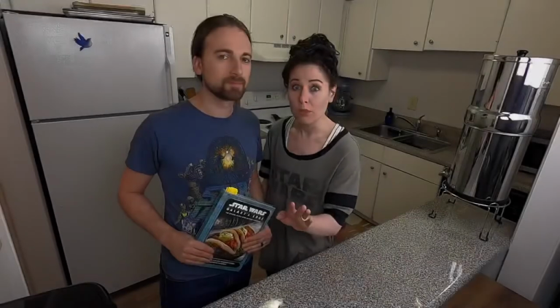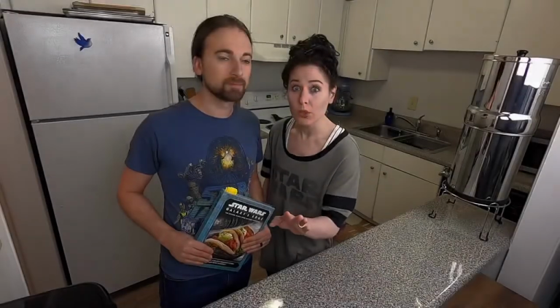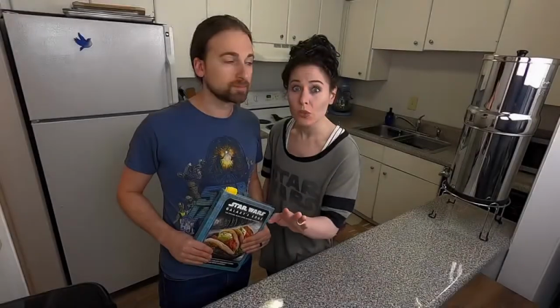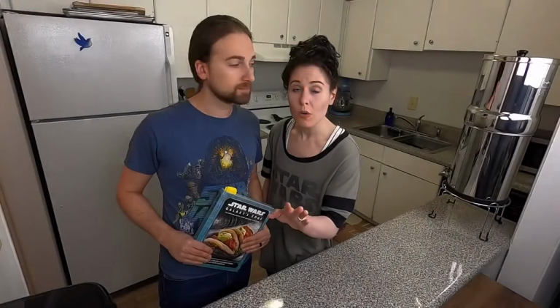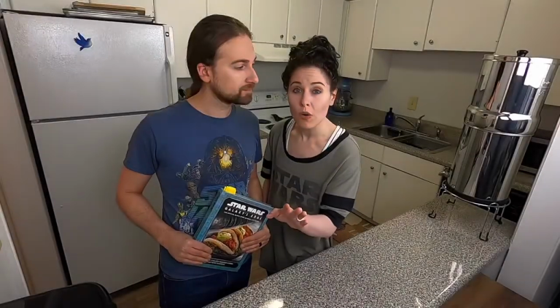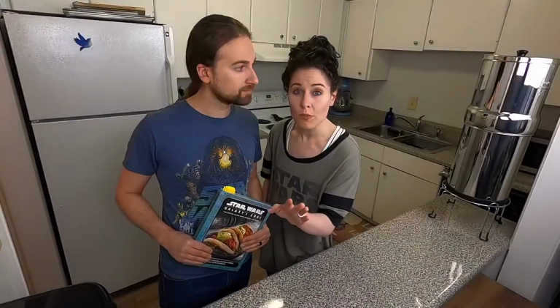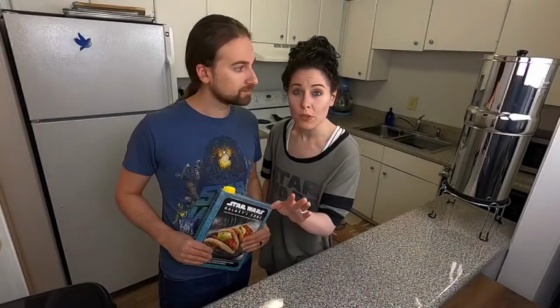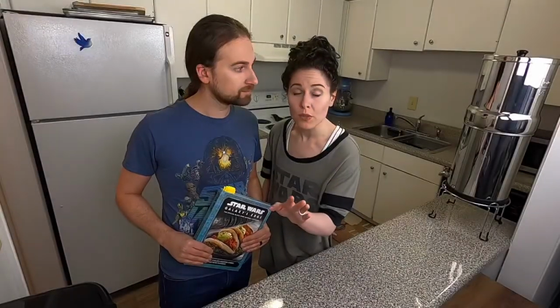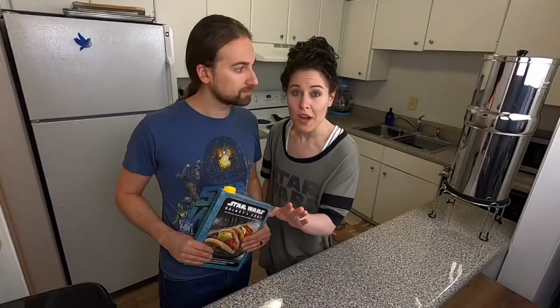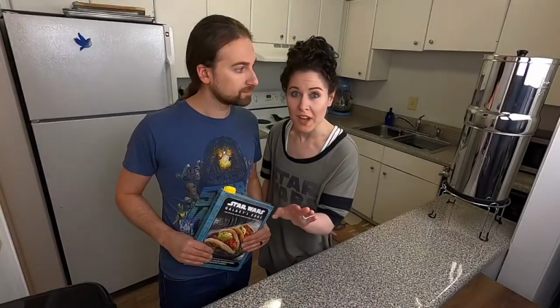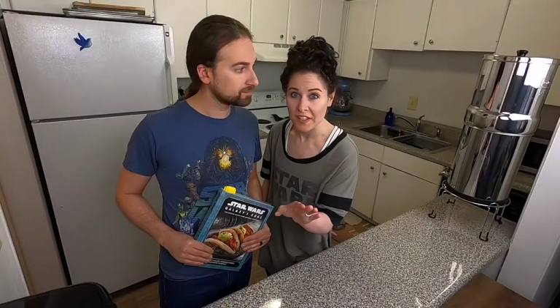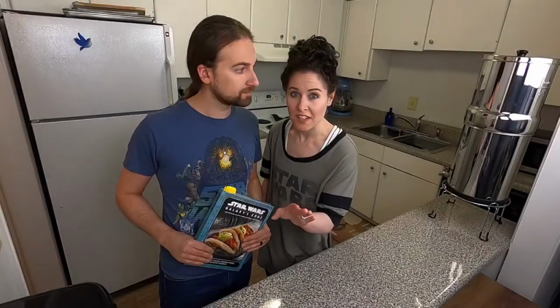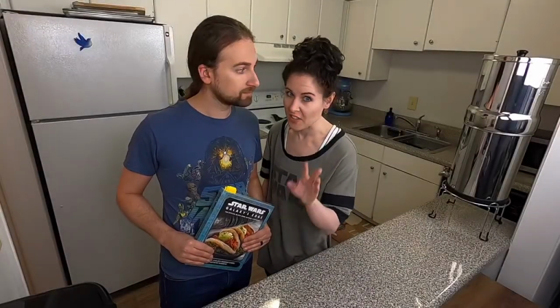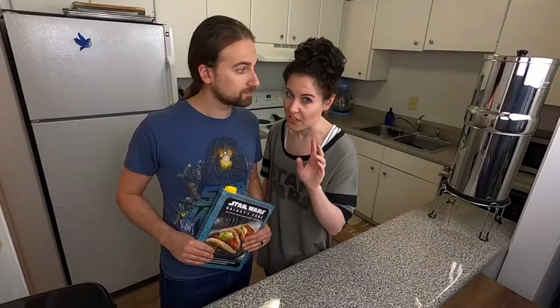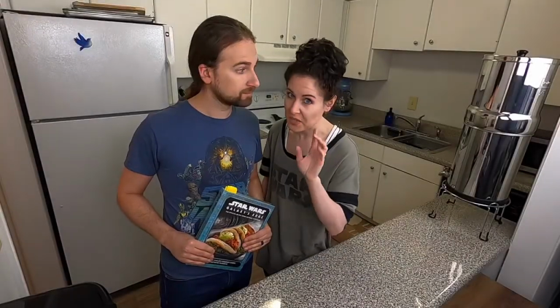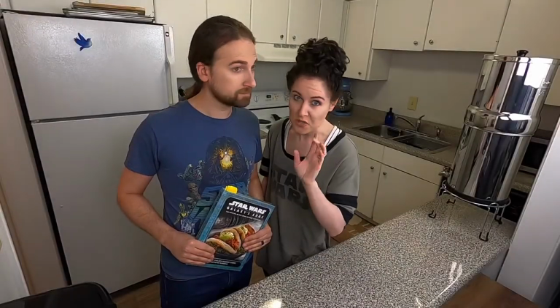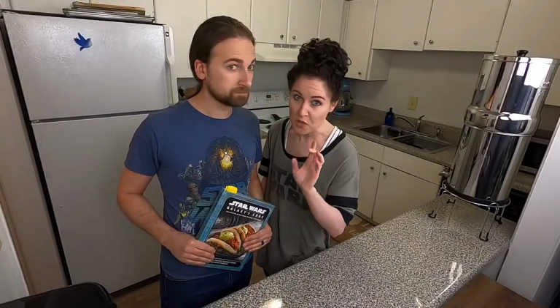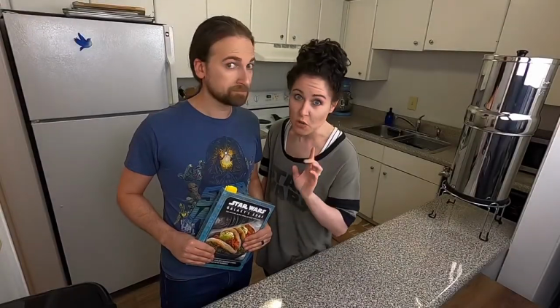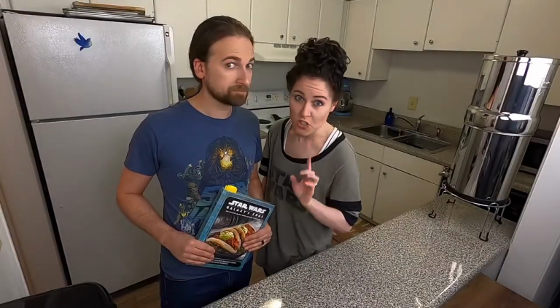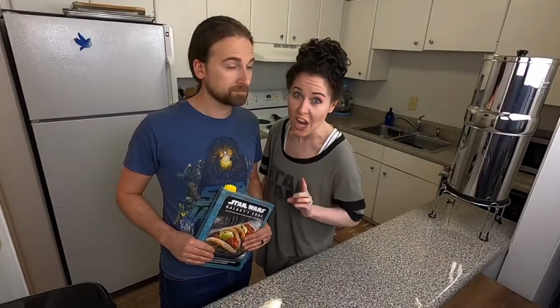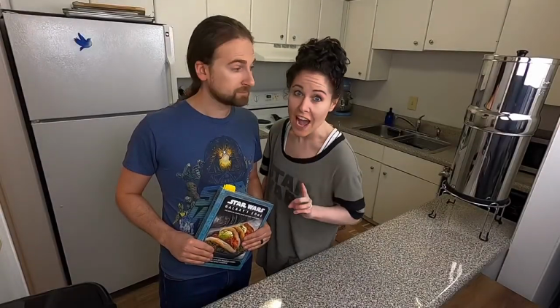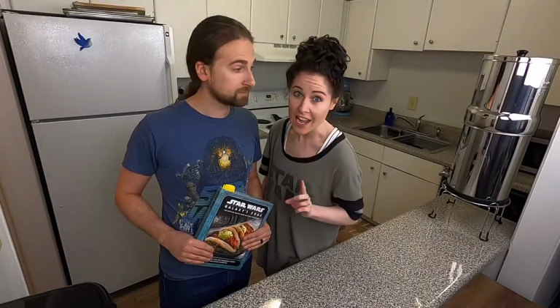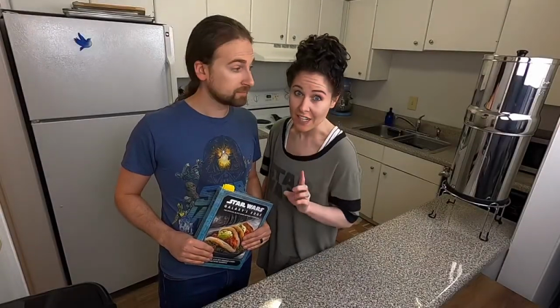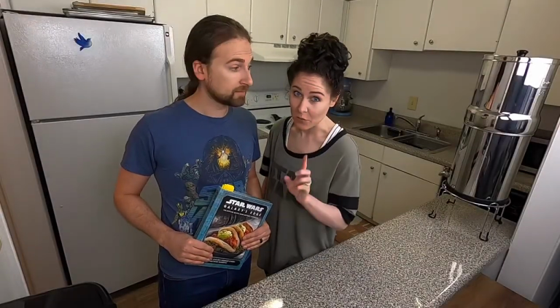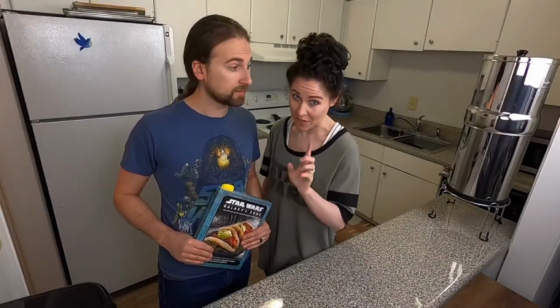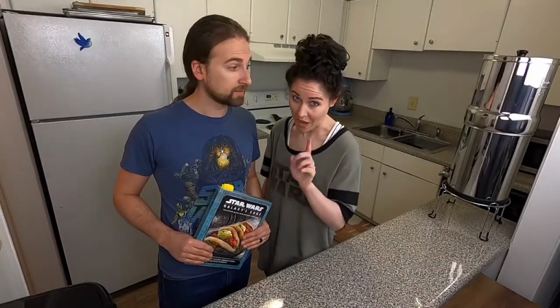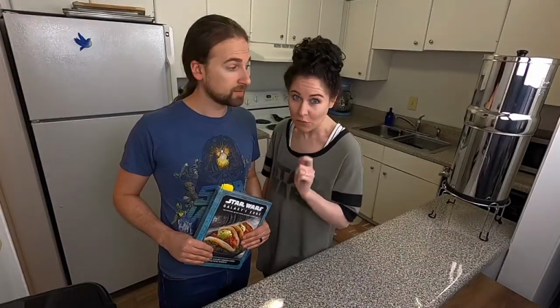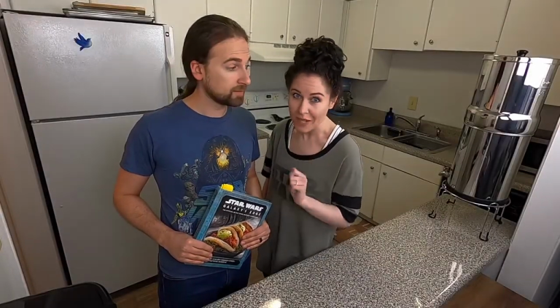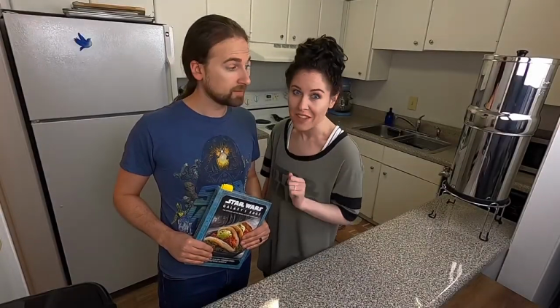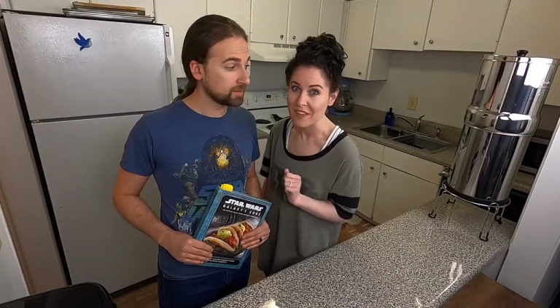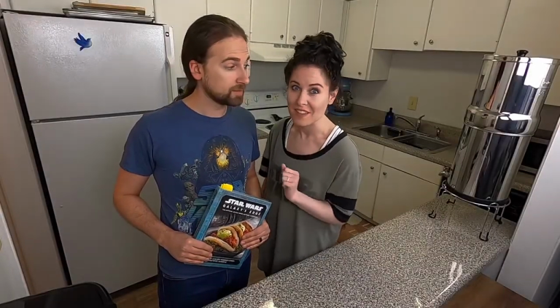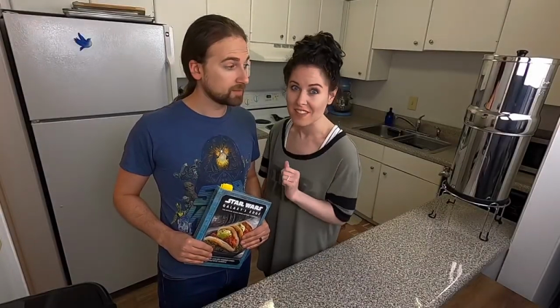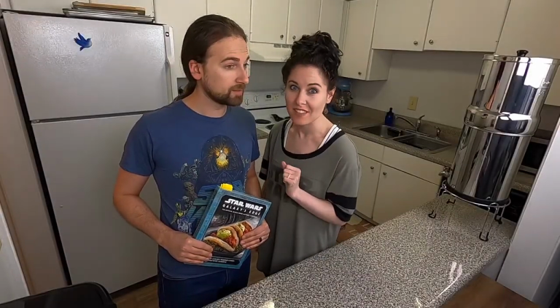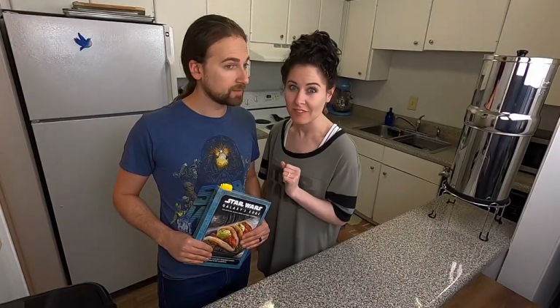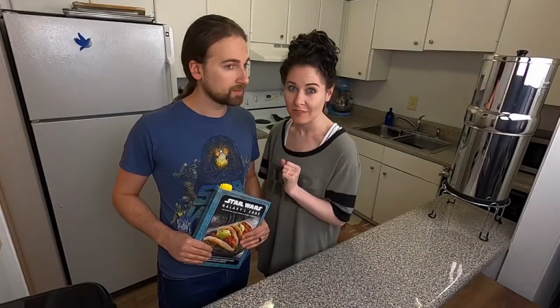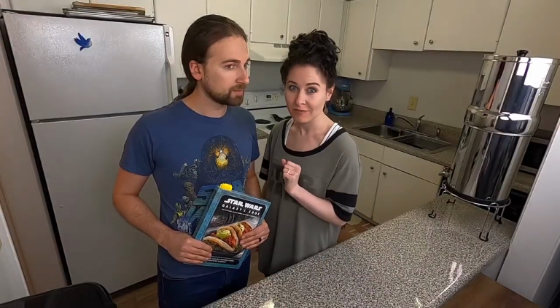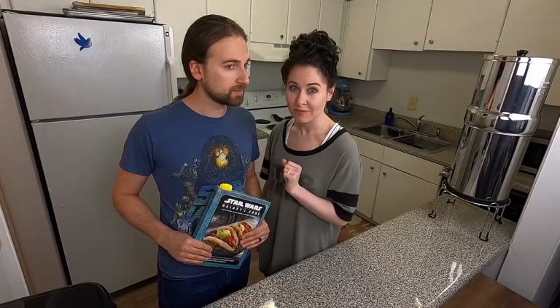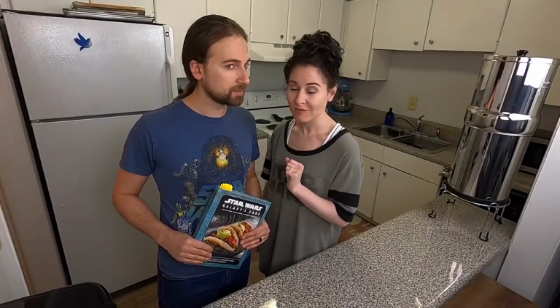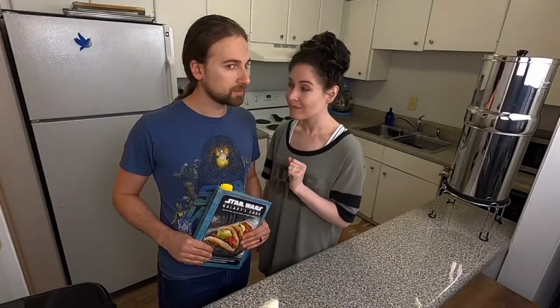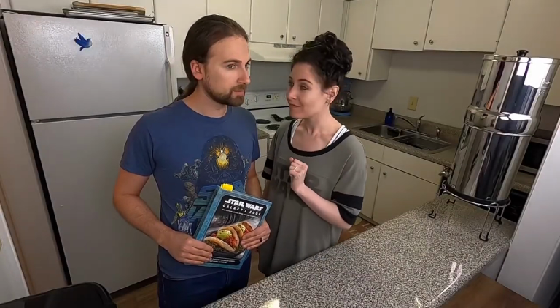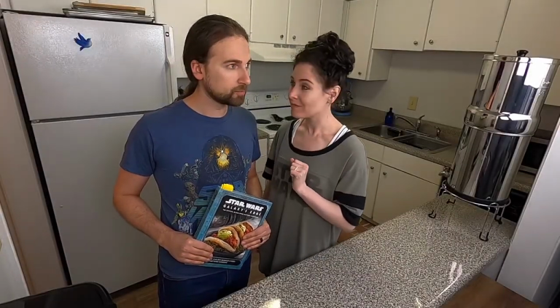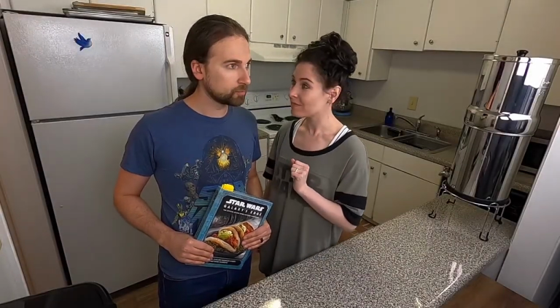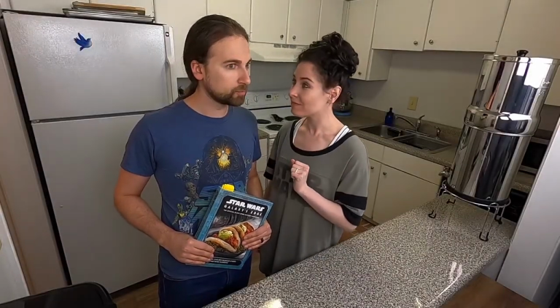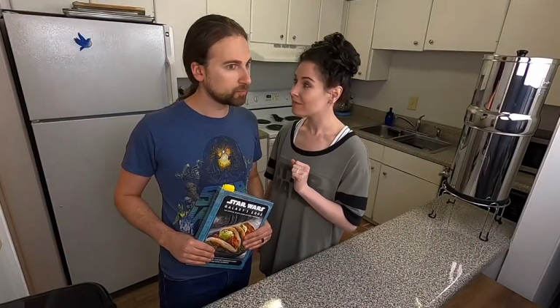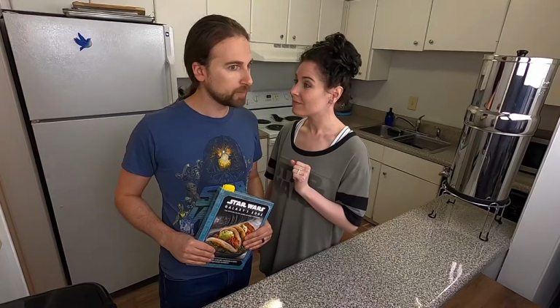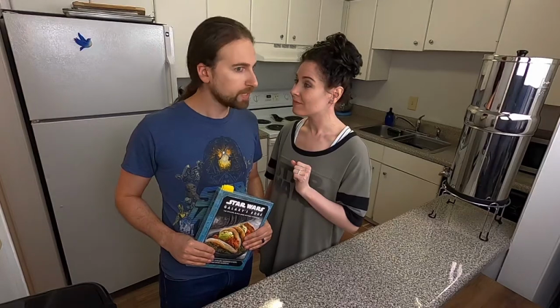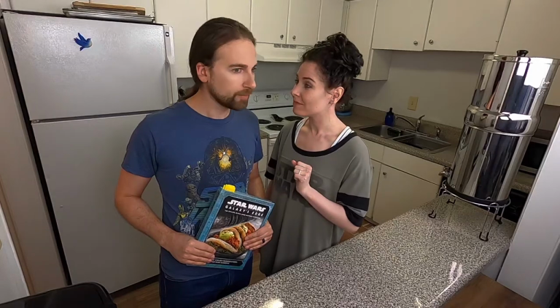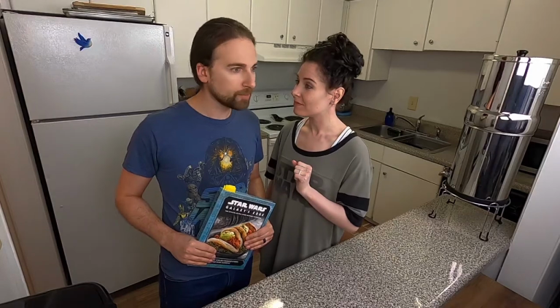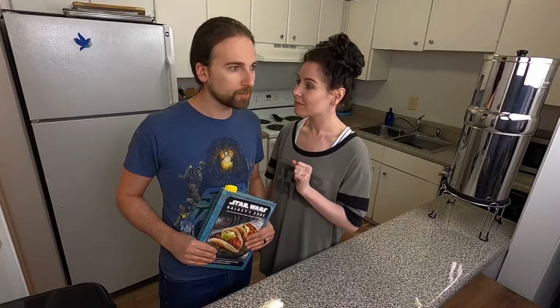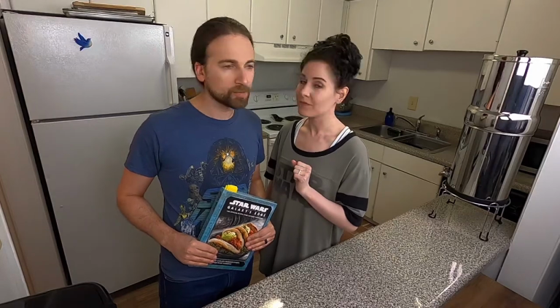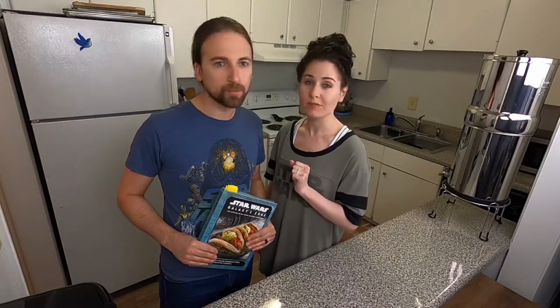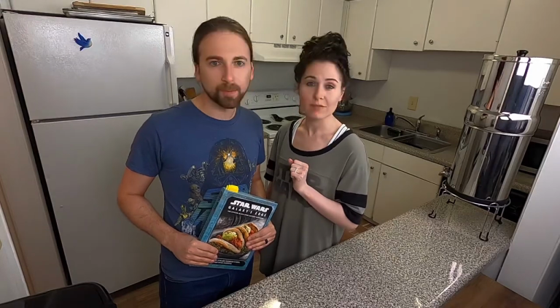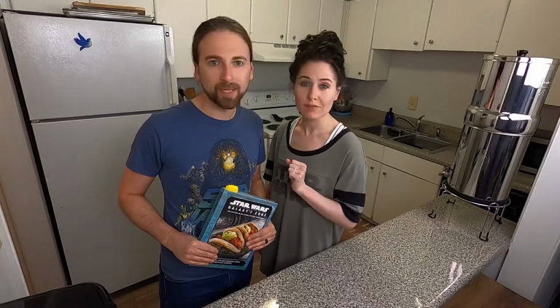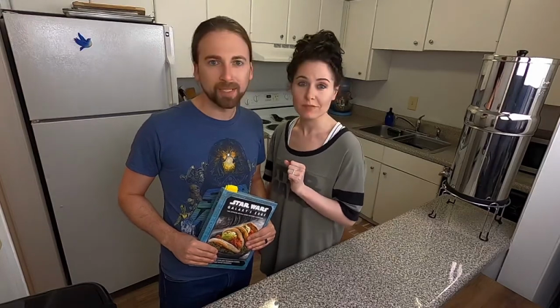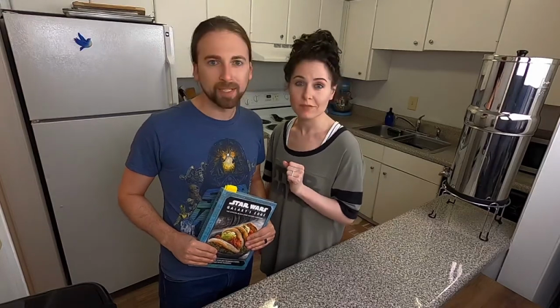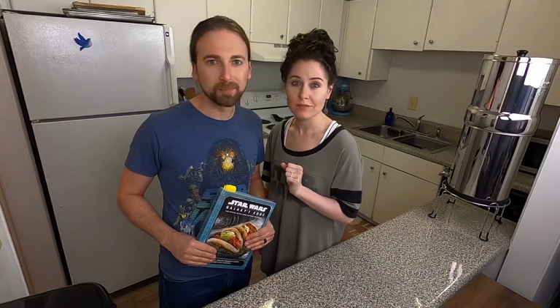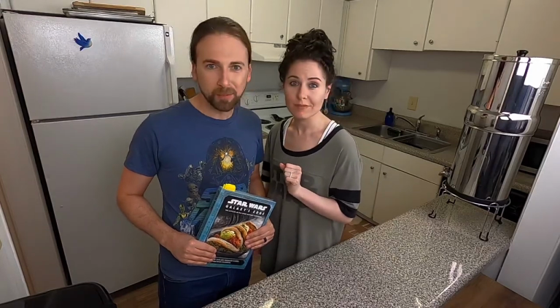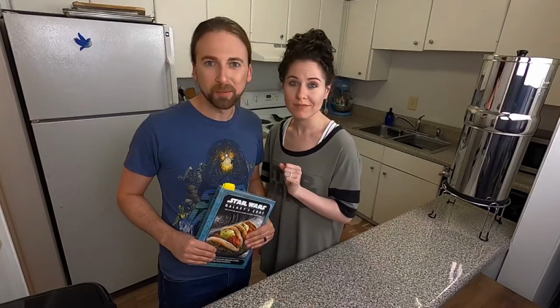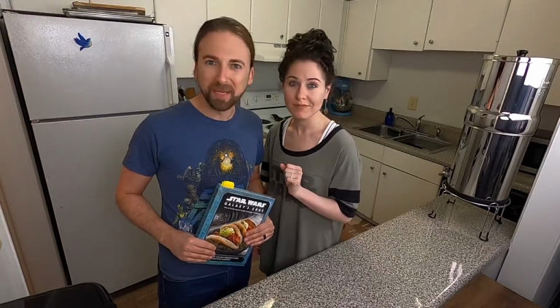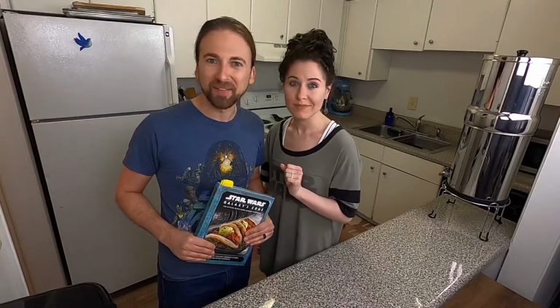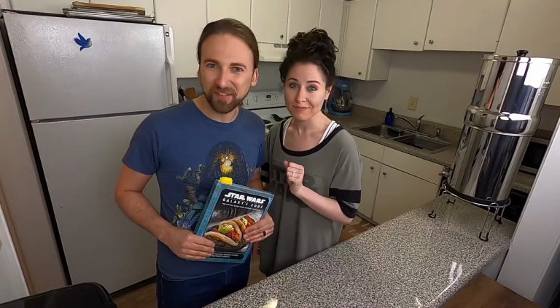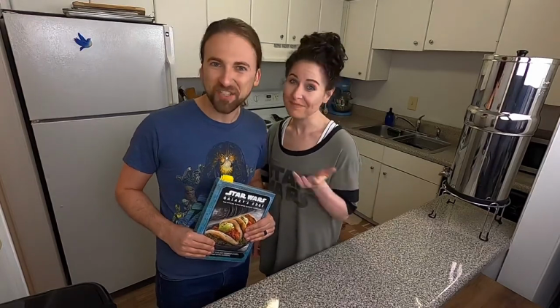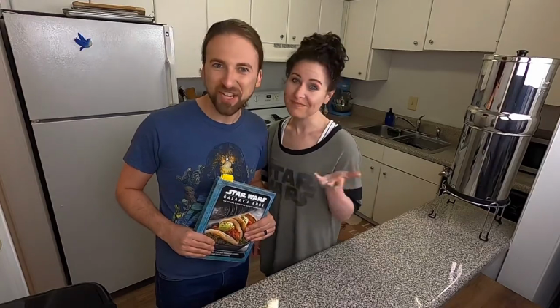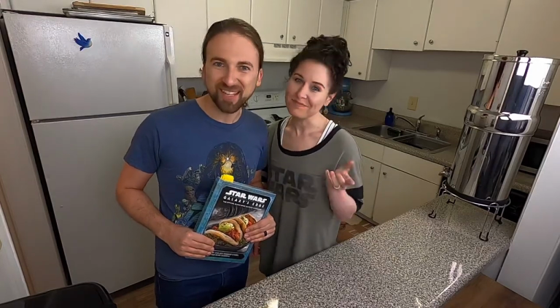Blue or blue not, there is no chai without banthas. In other words, we're making blue bantha chai.